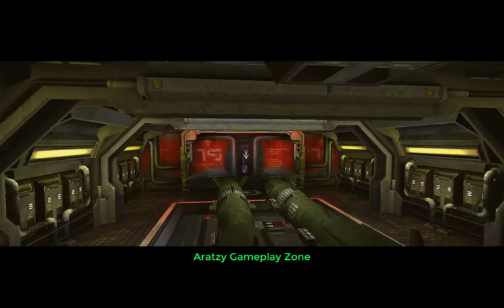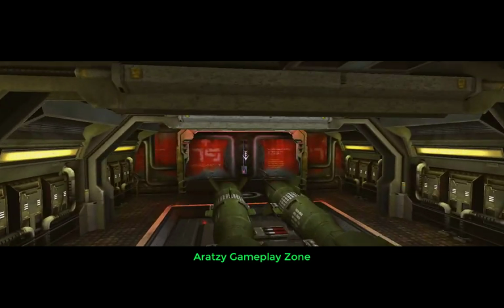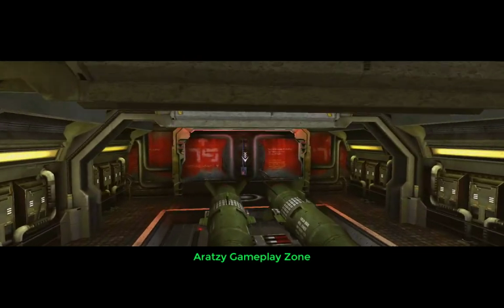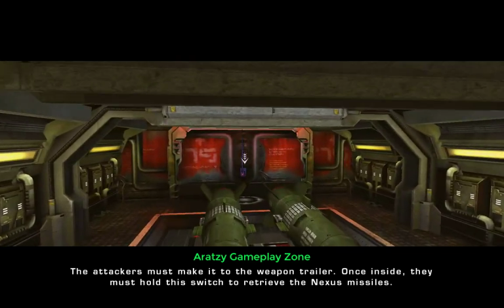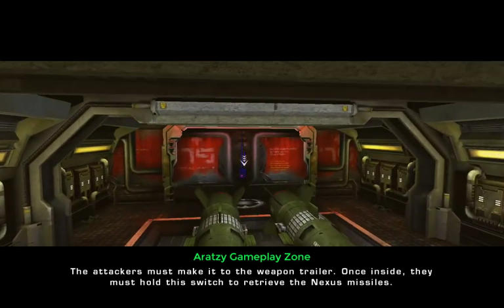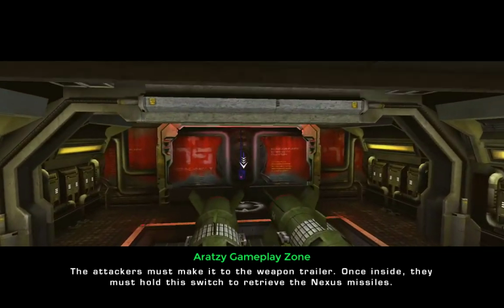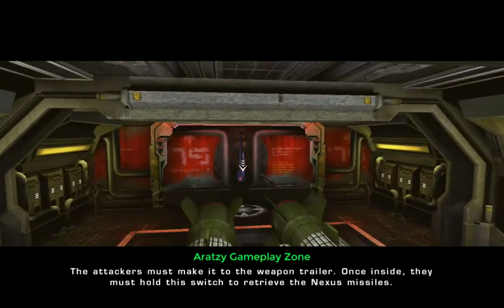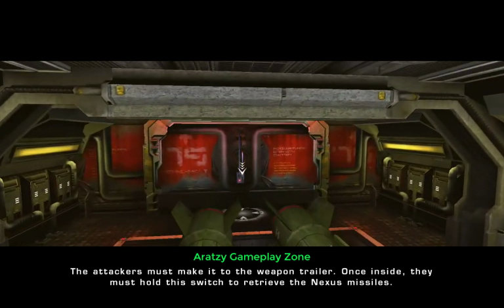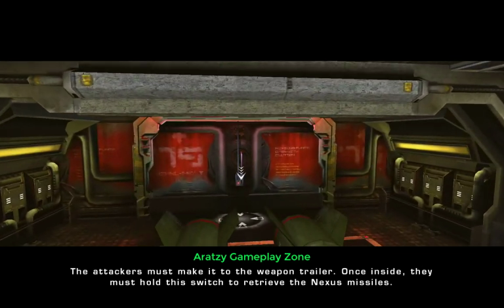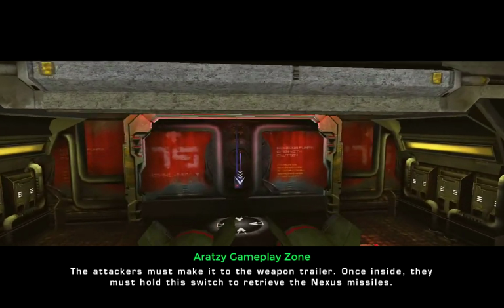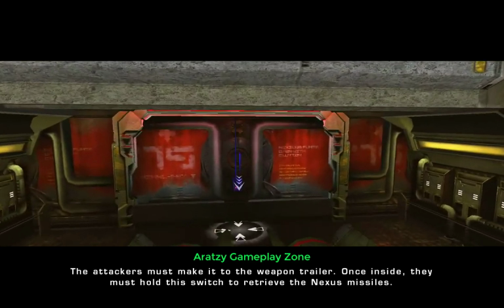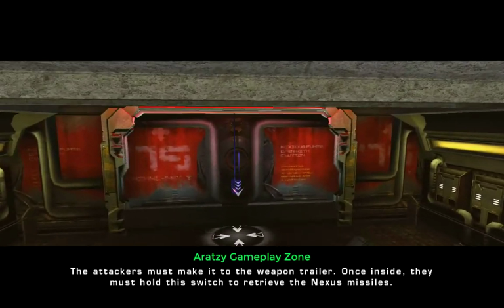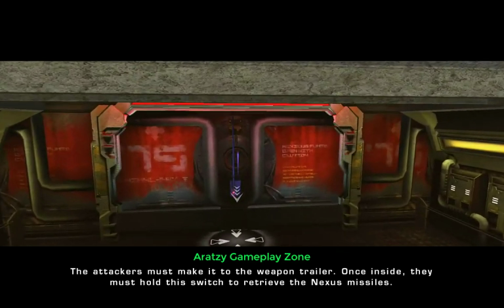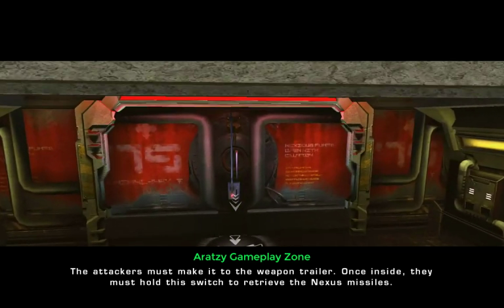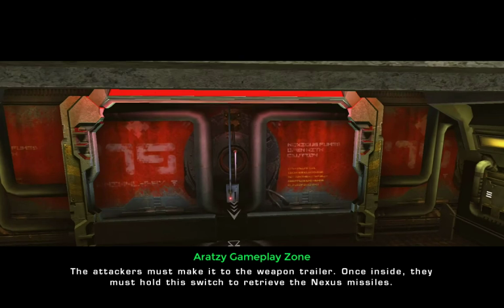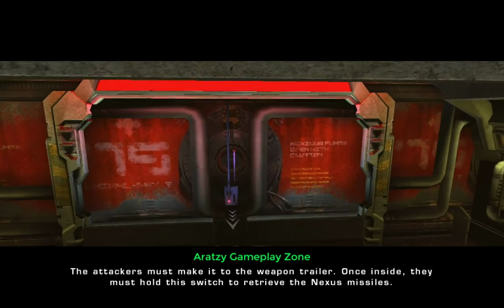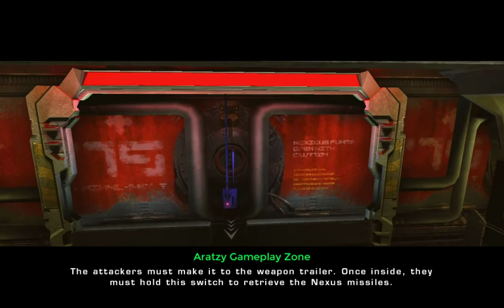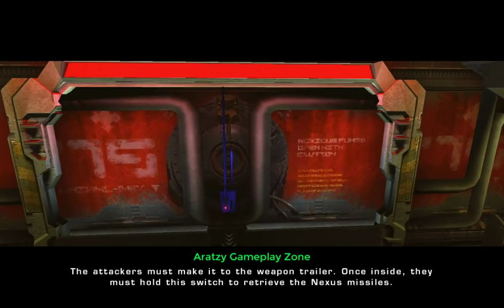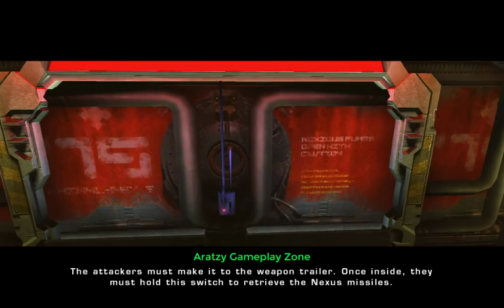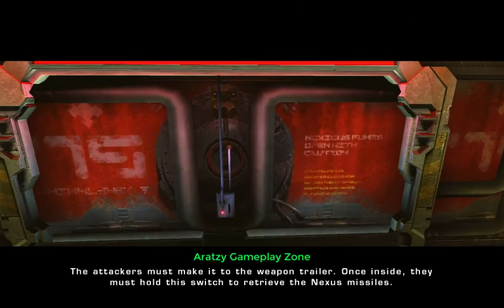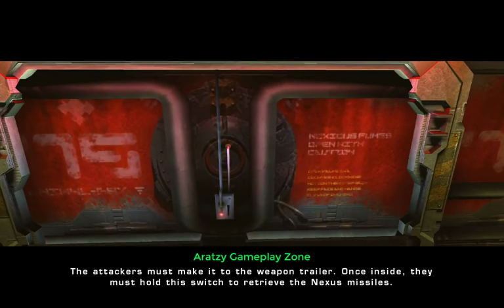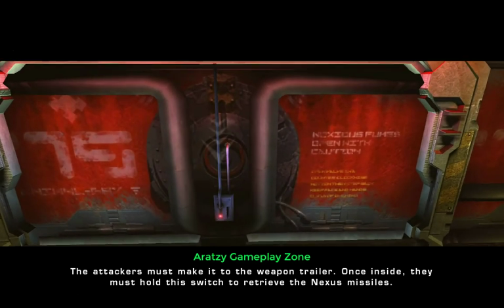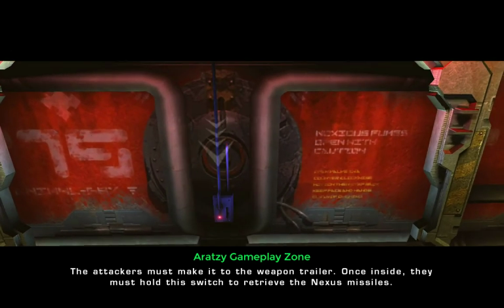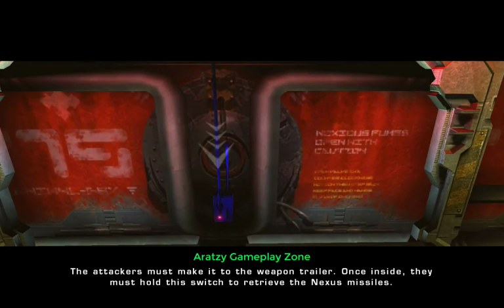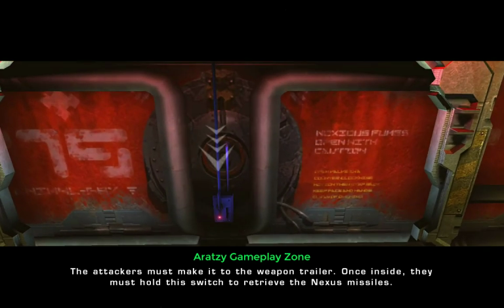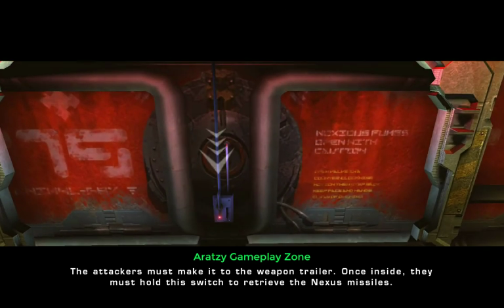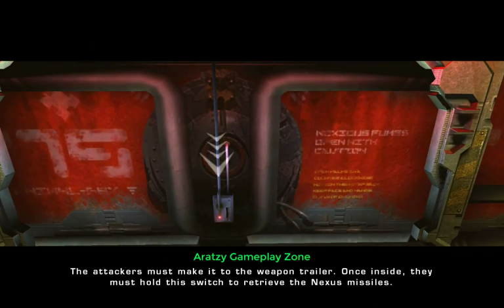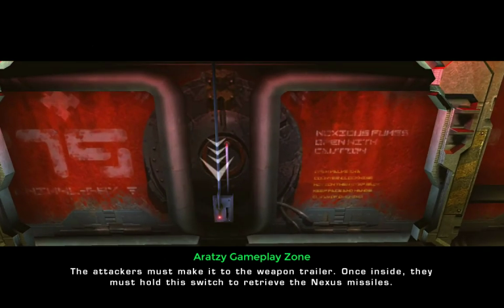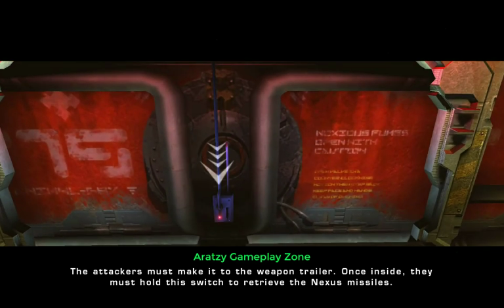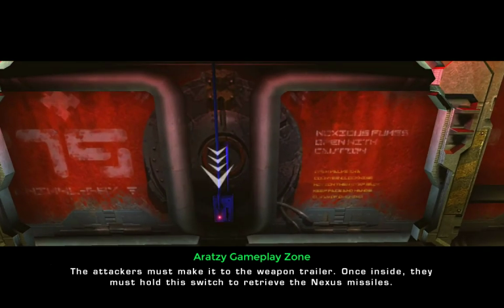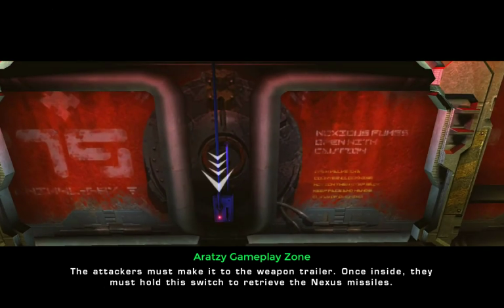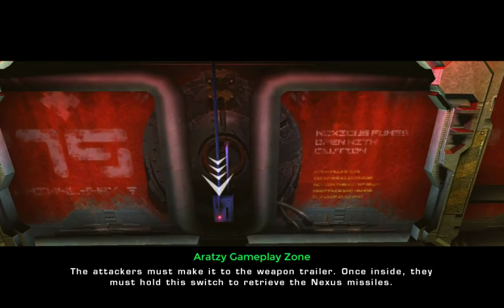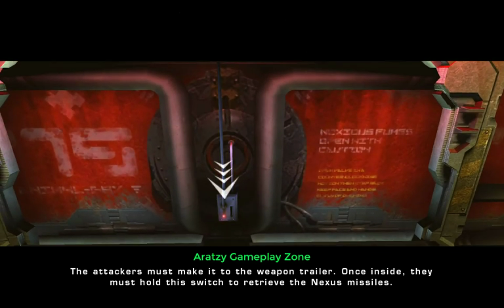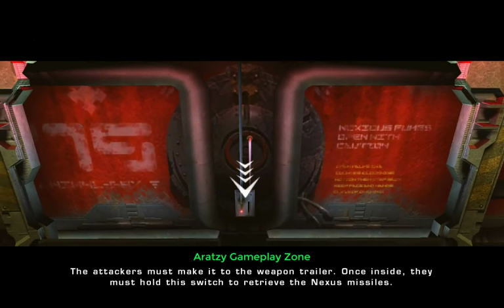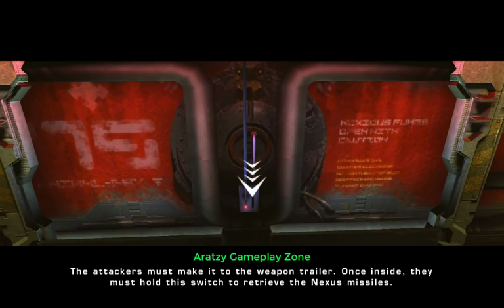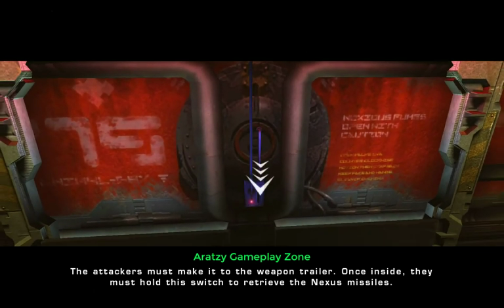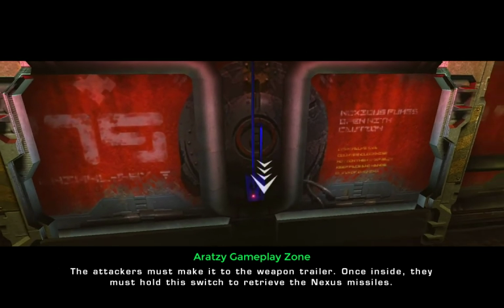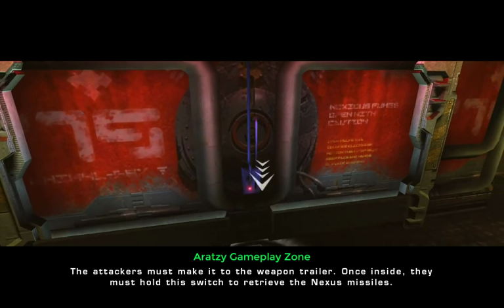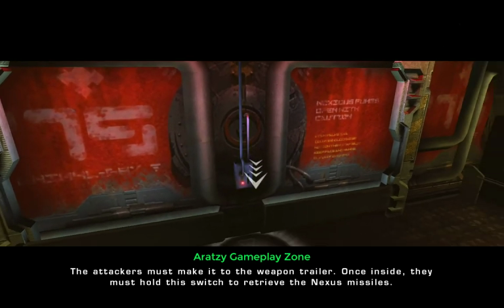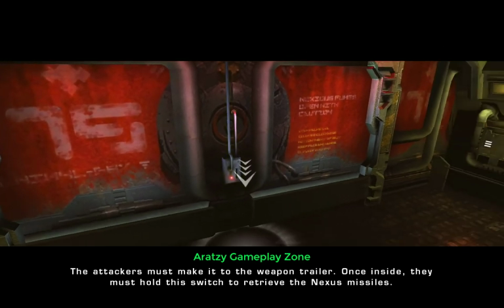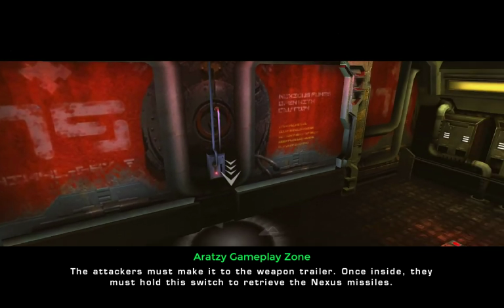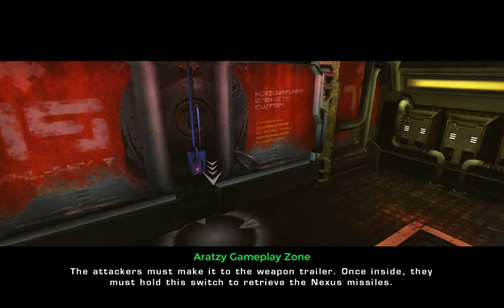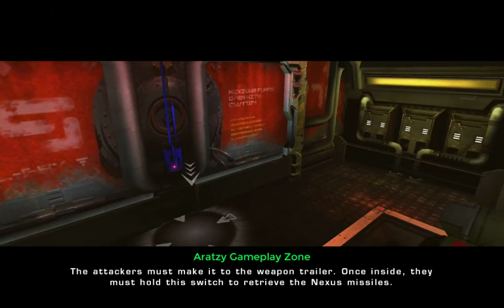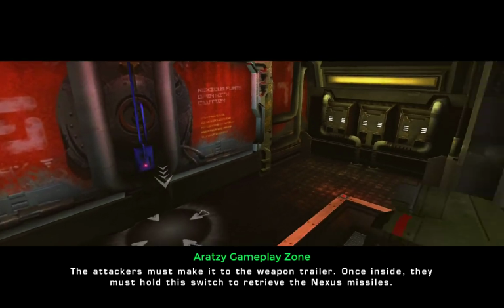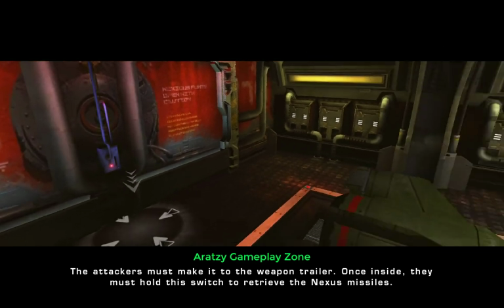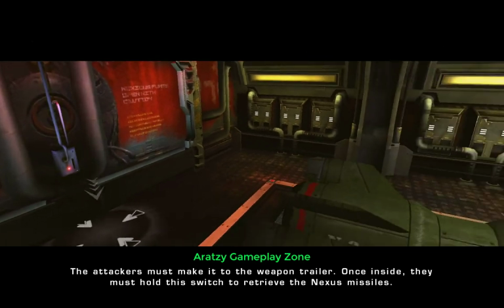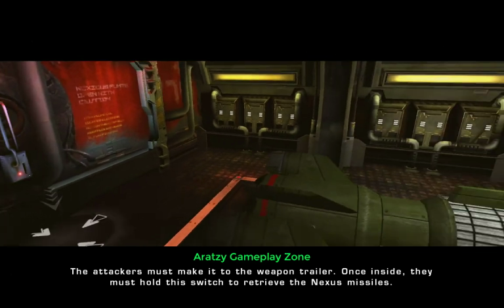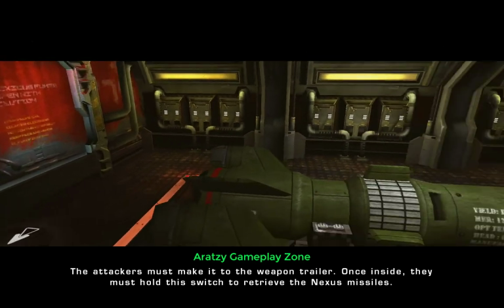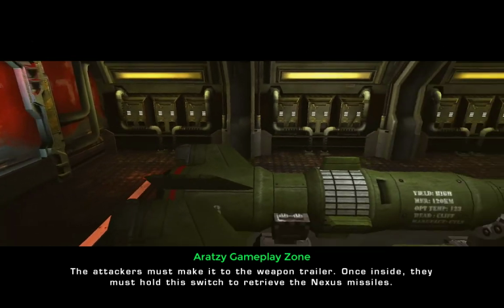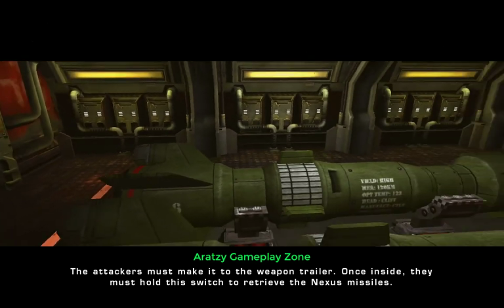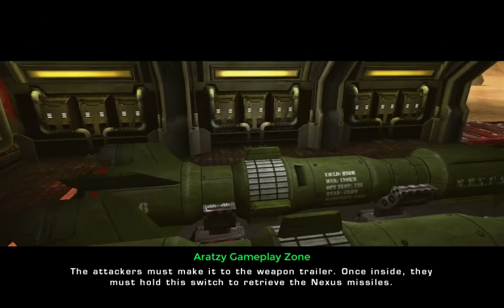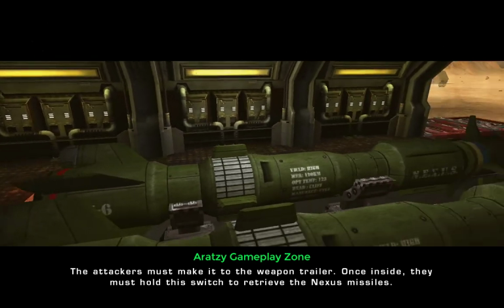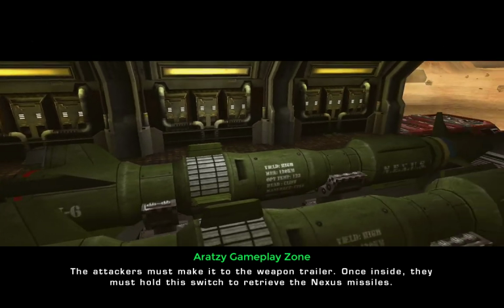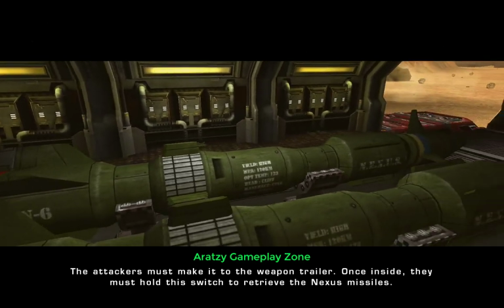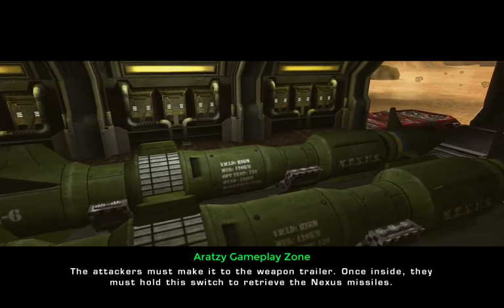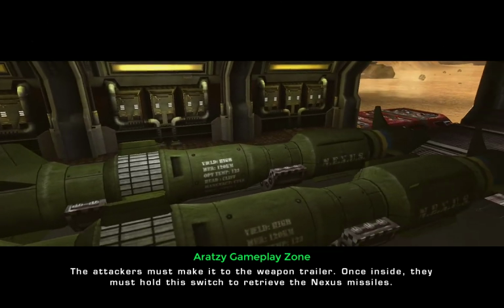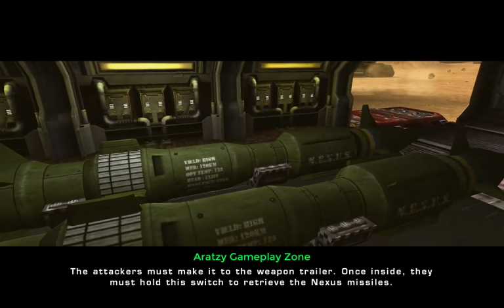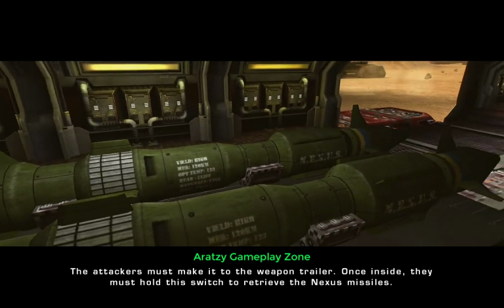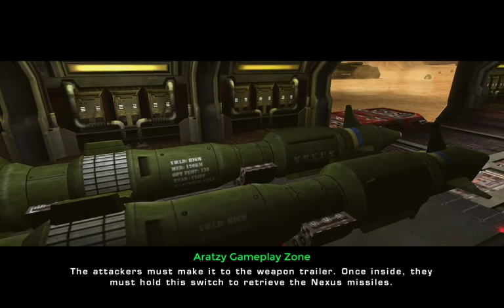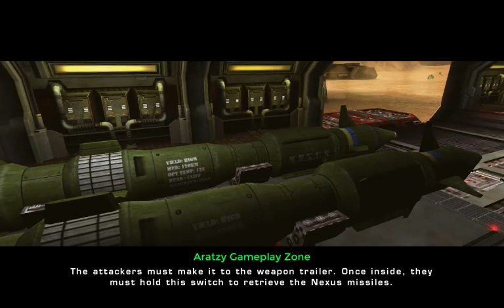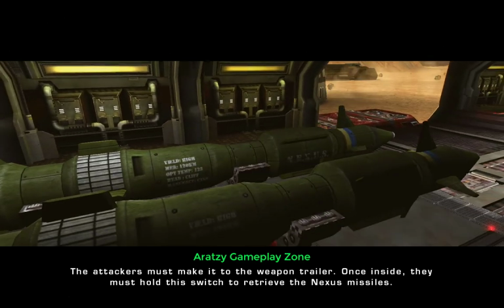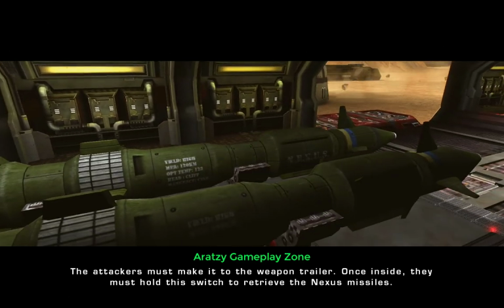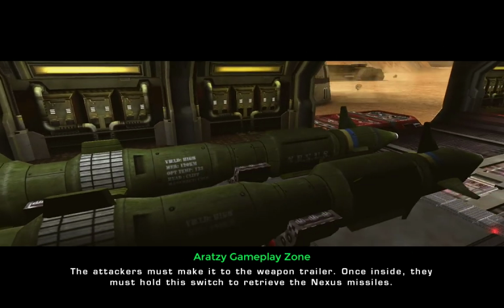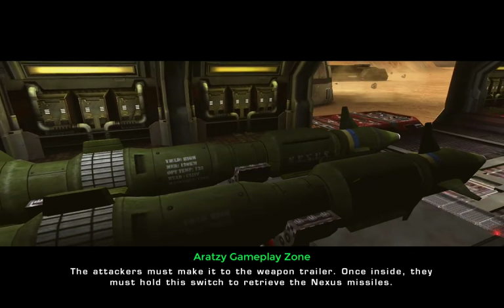The attackers must make it to the weapon trailer. Once inside, they must hold this switch to retrieve the Nexus missile.